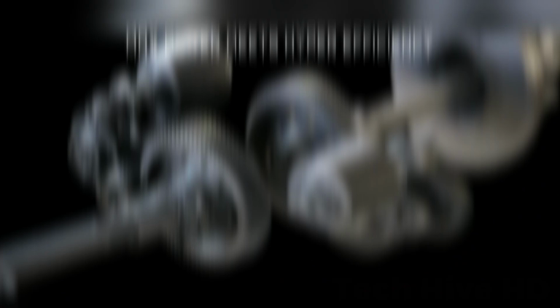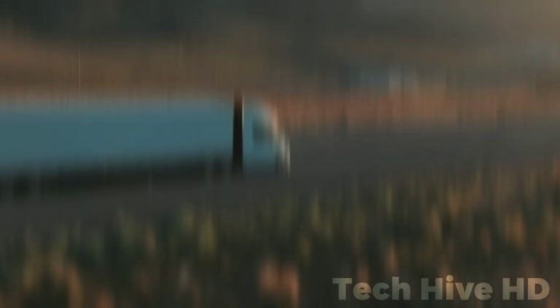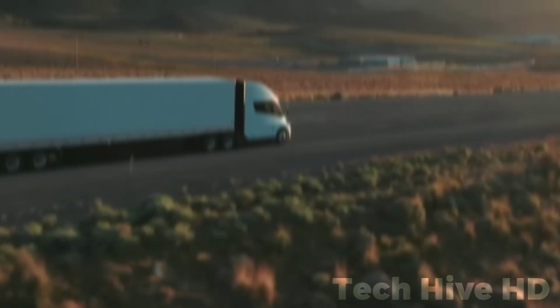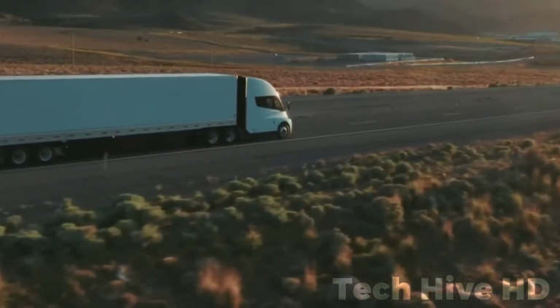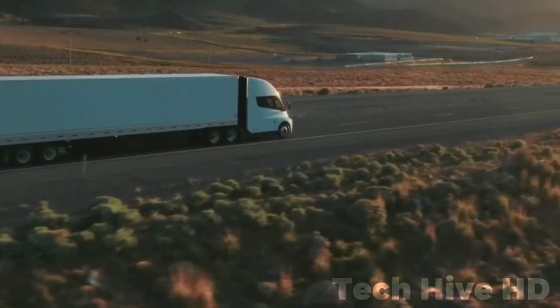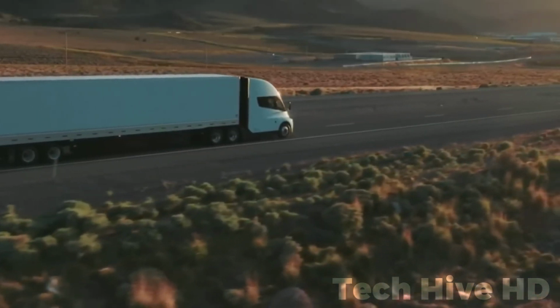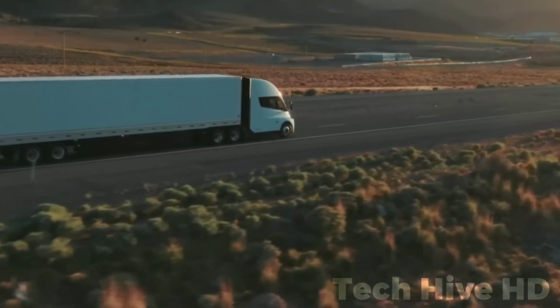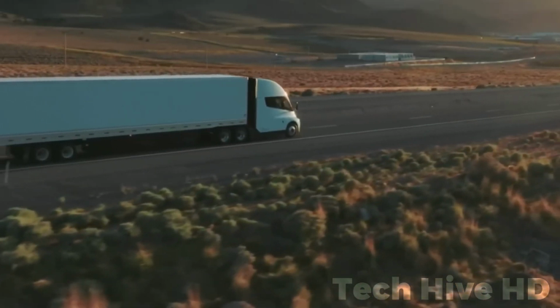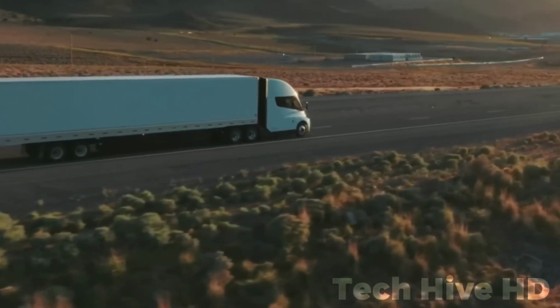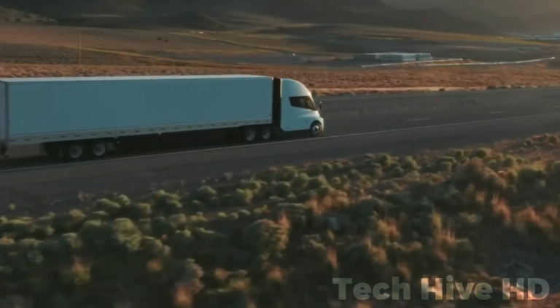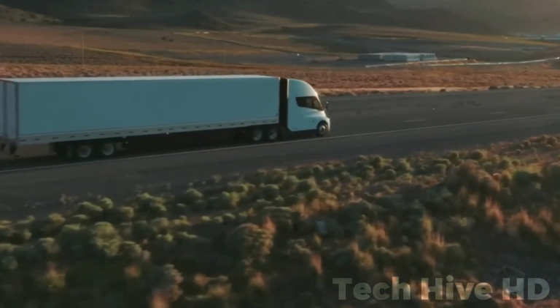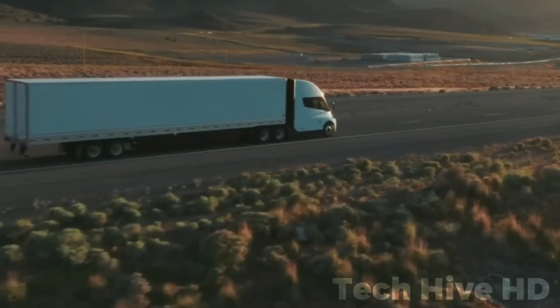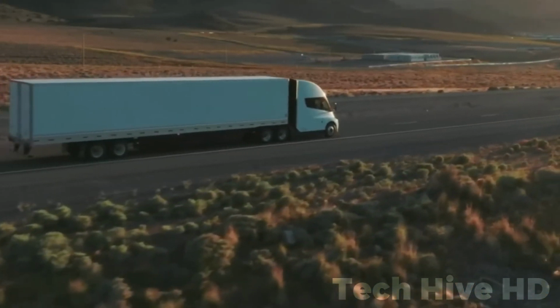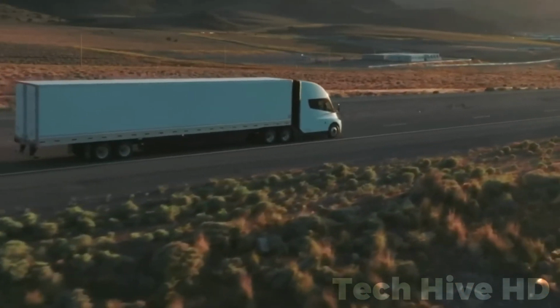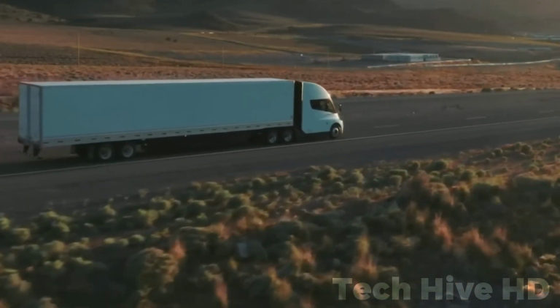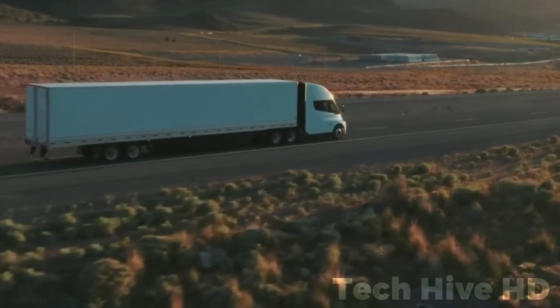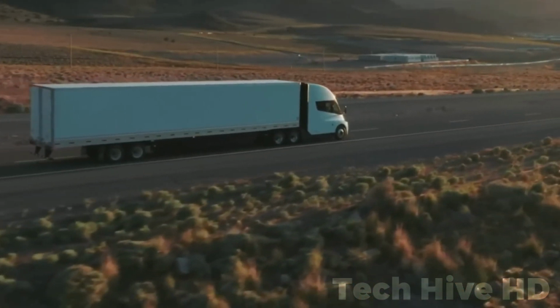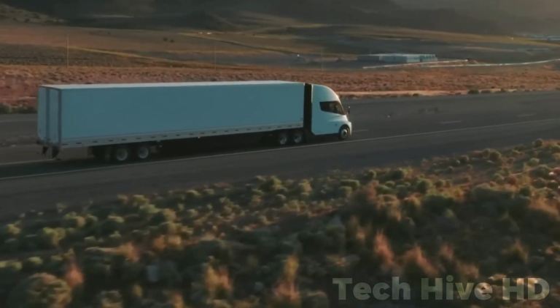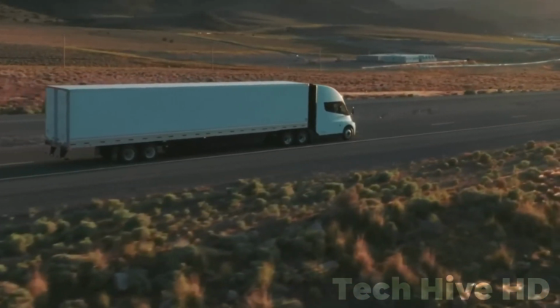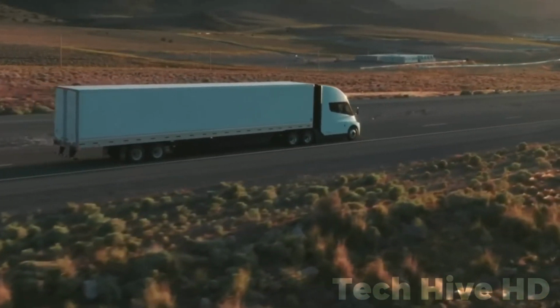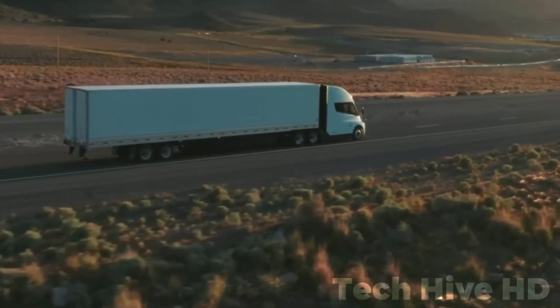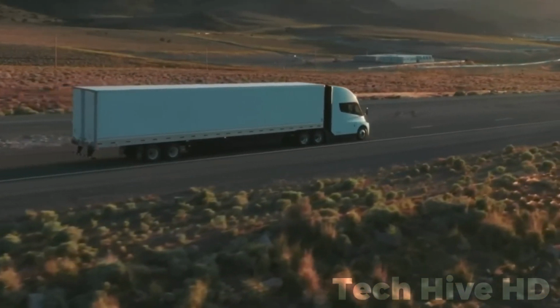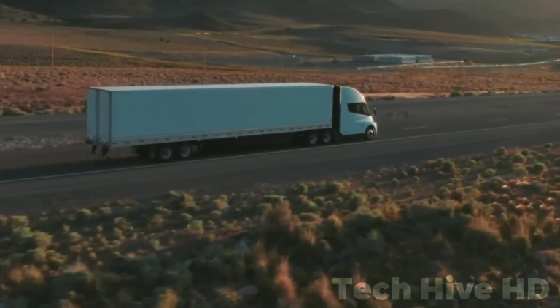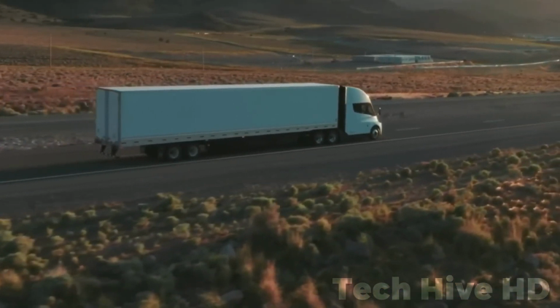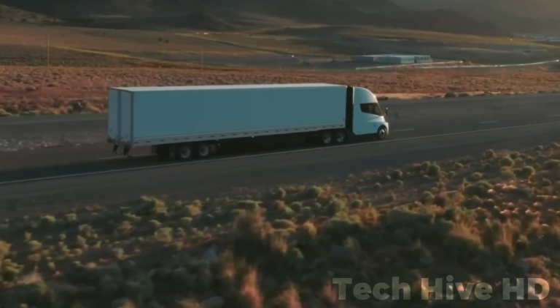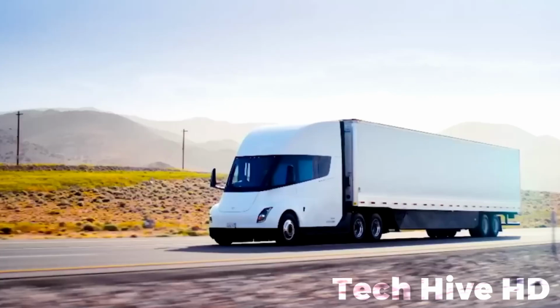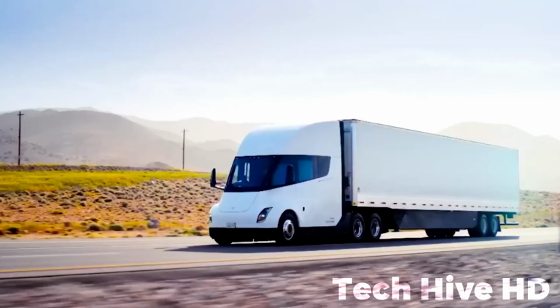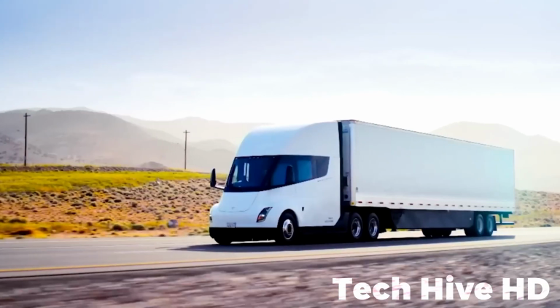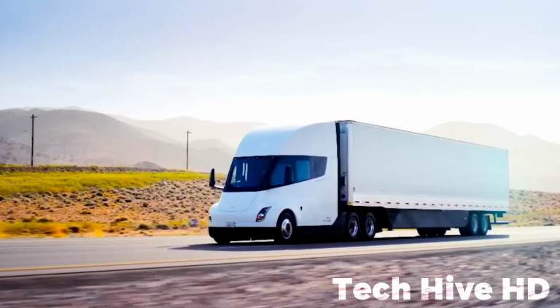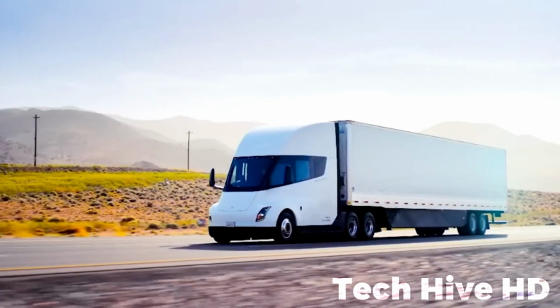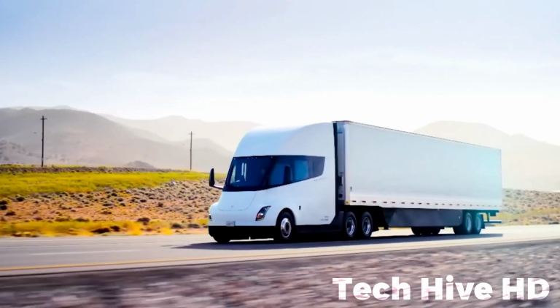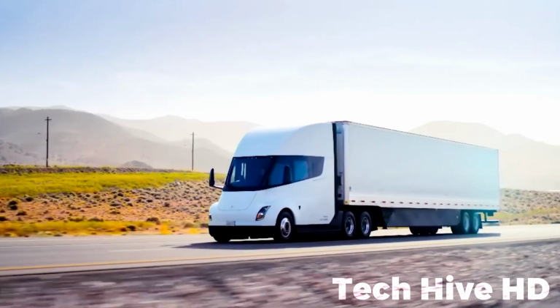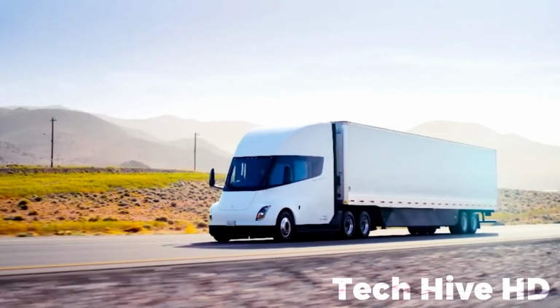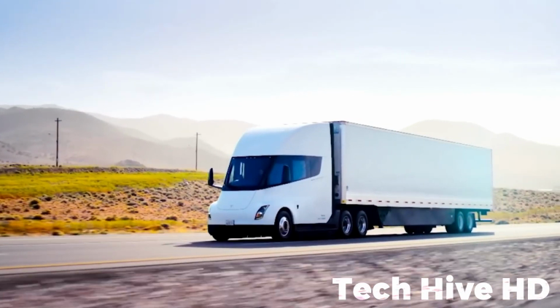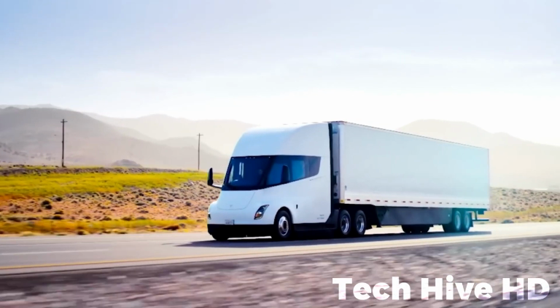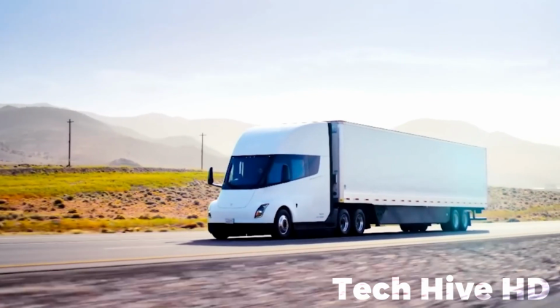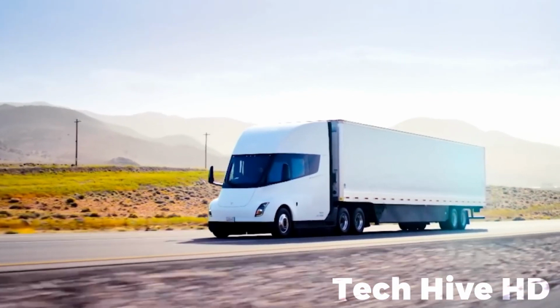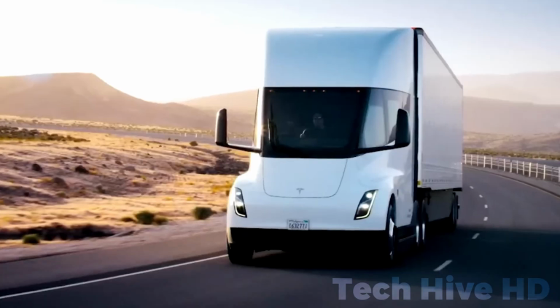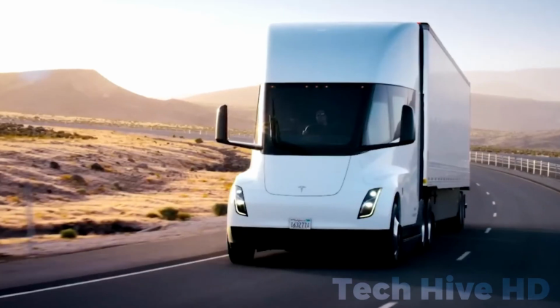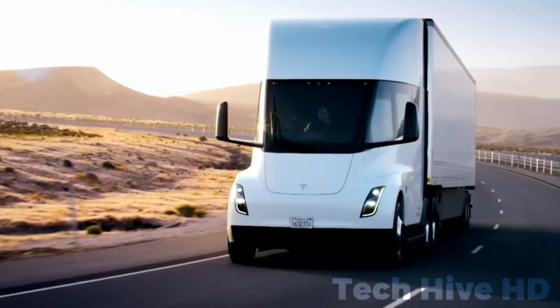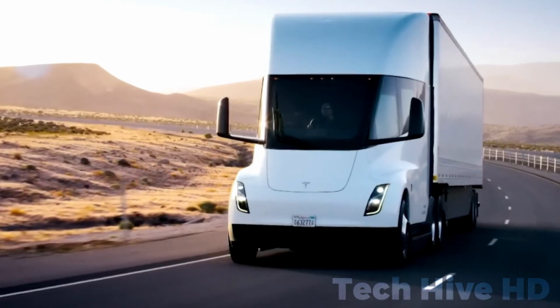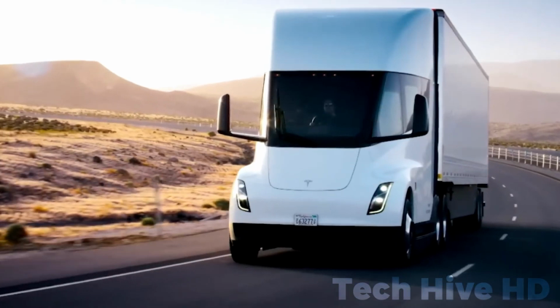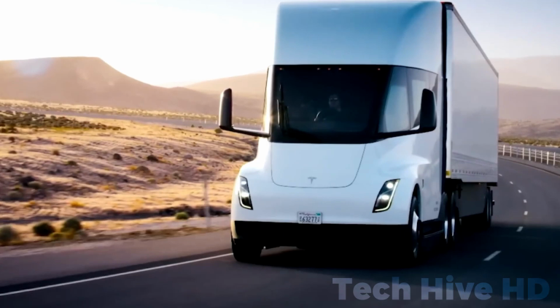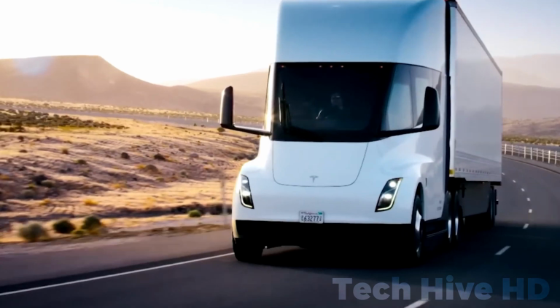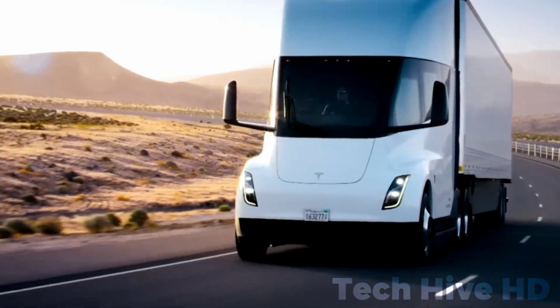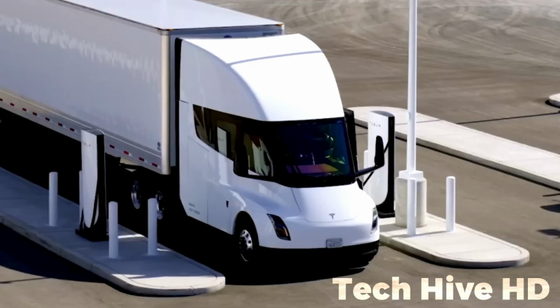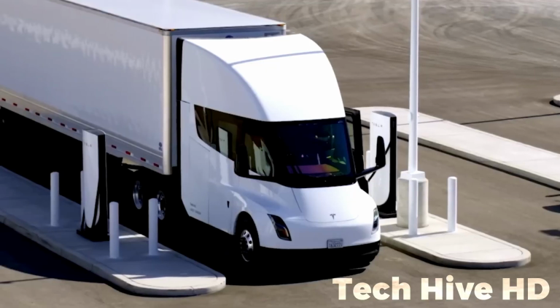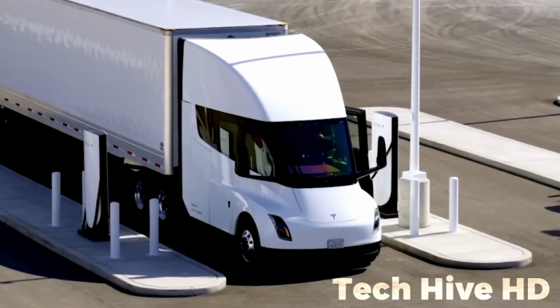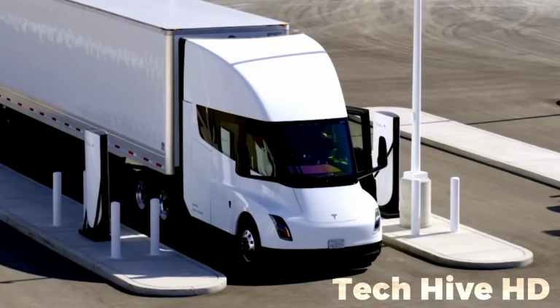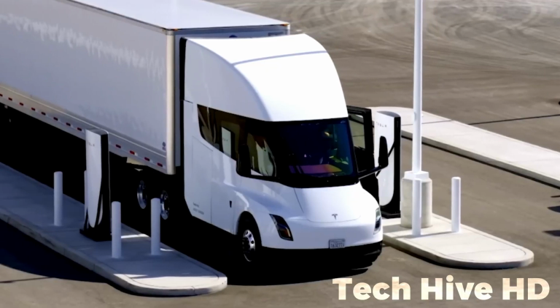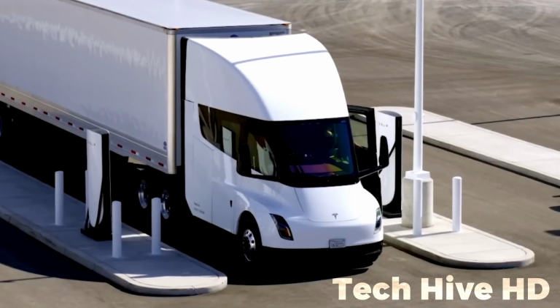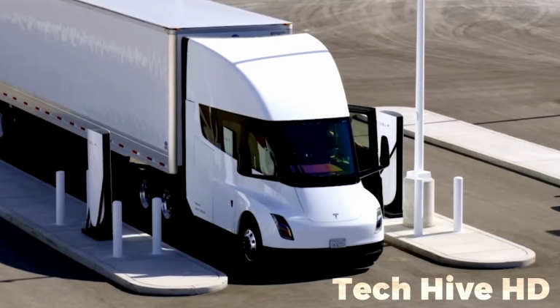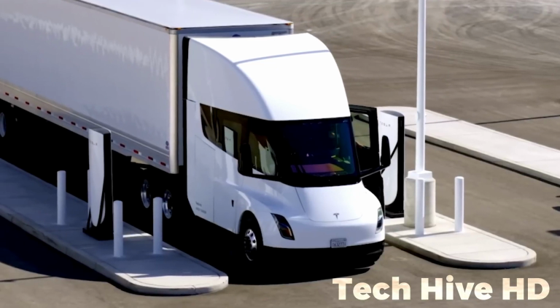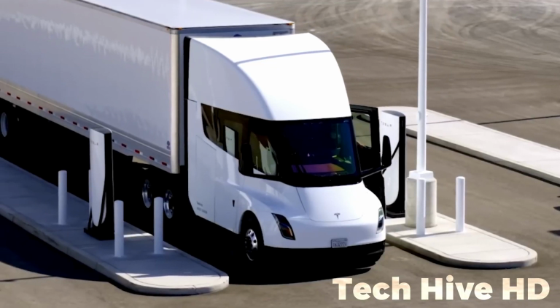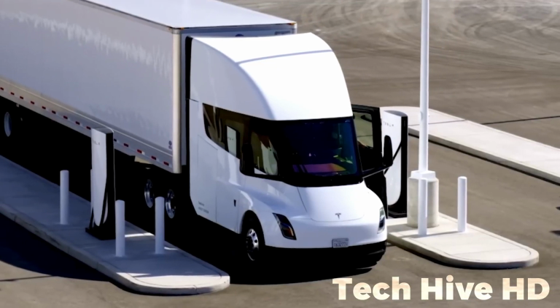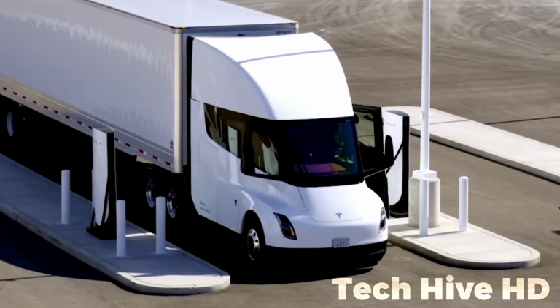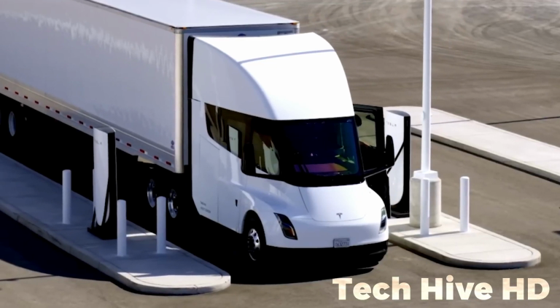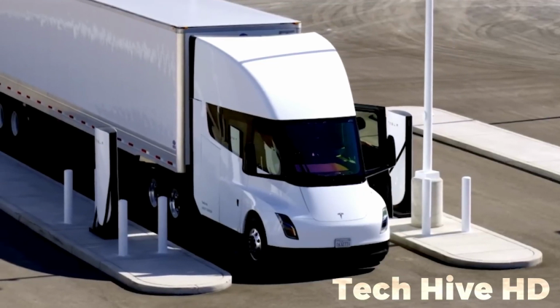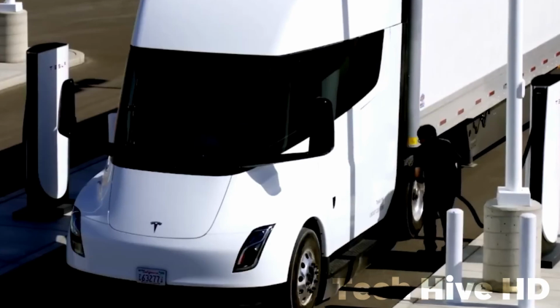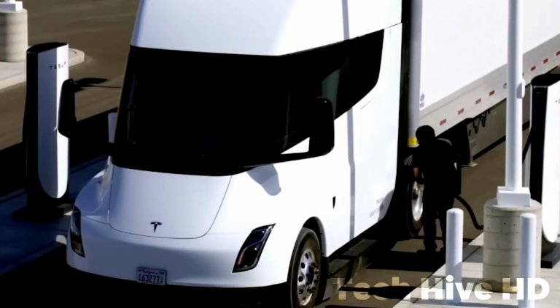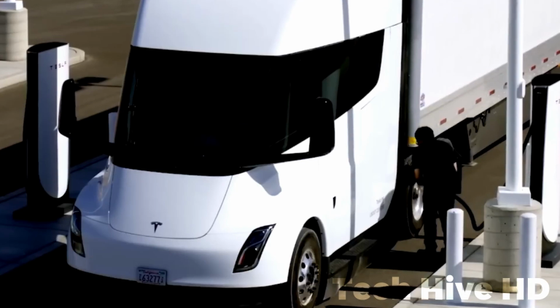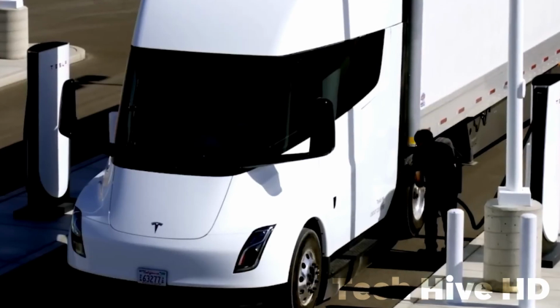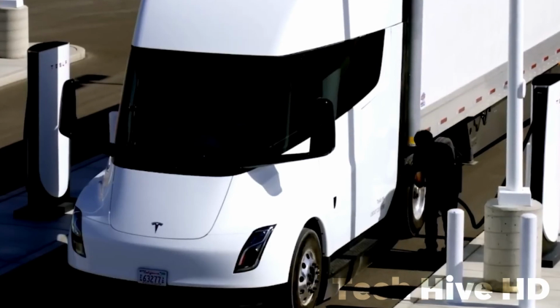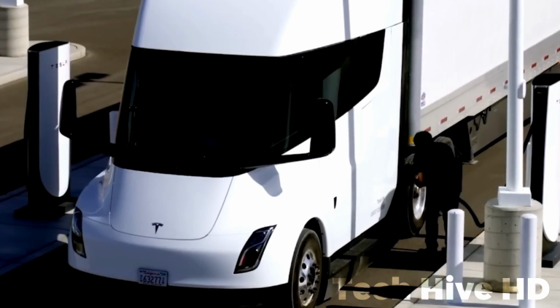It can go from 0 to 60mph in just 20 seconds, even when fully loaded, with an 82,000-pound gross combination weight.